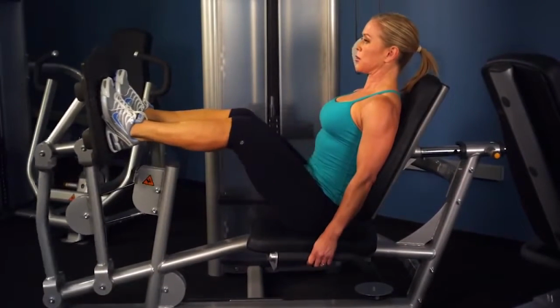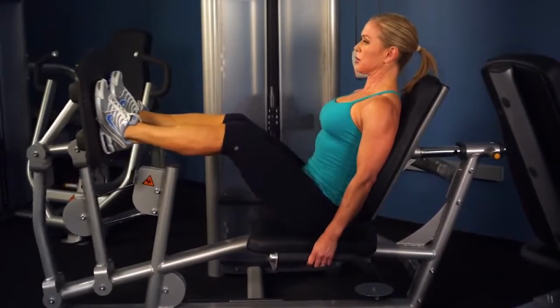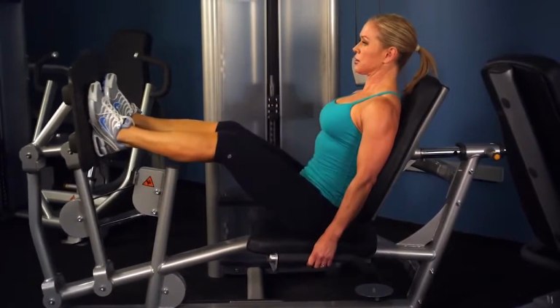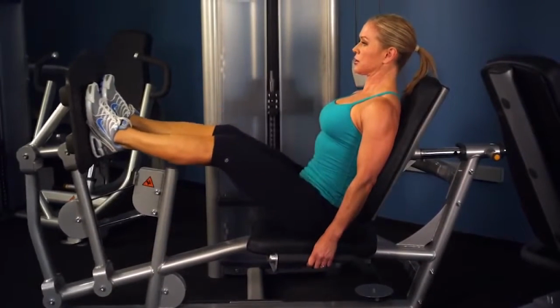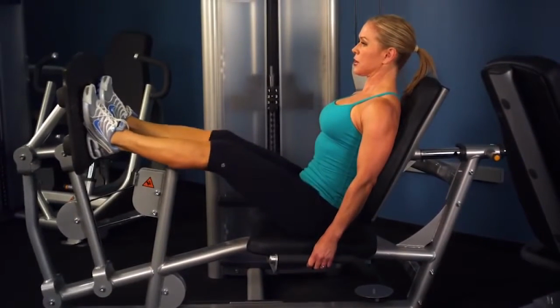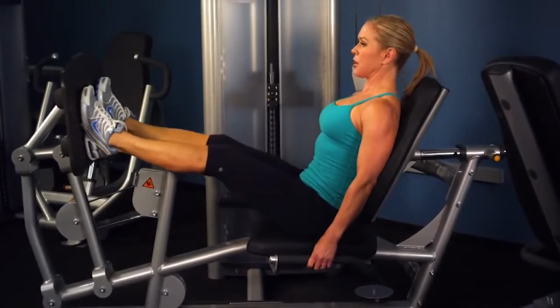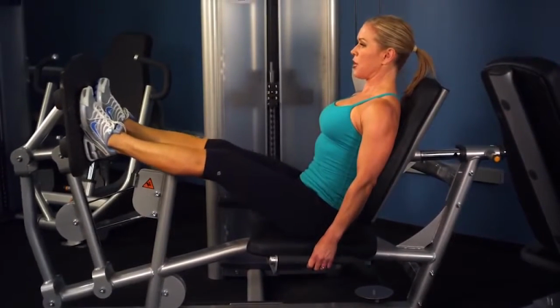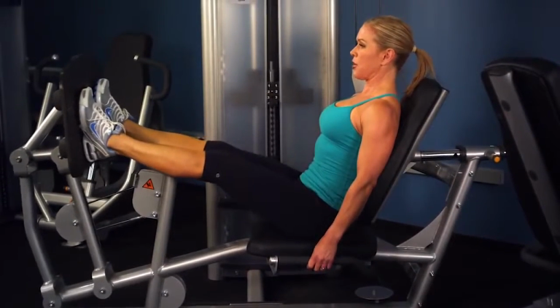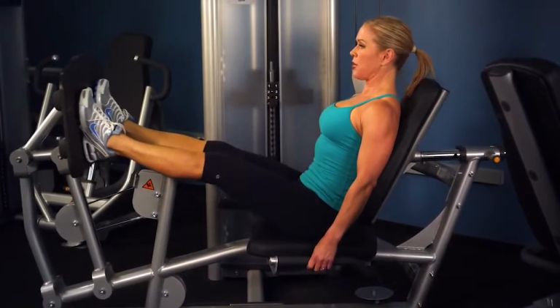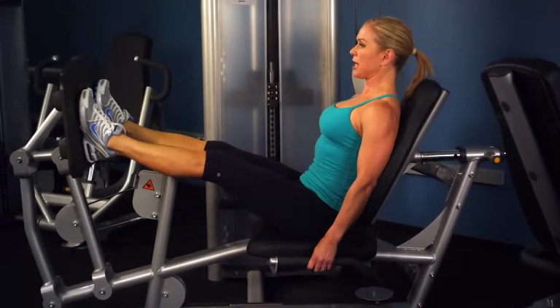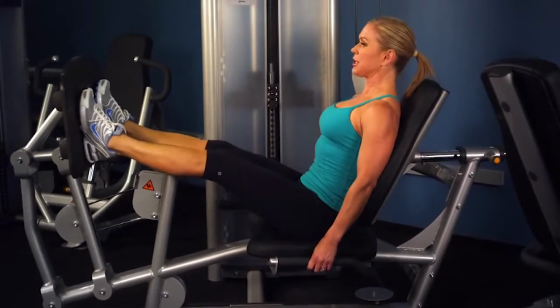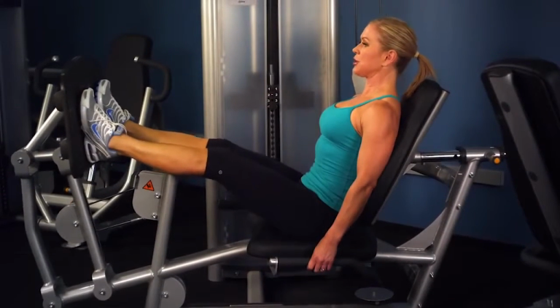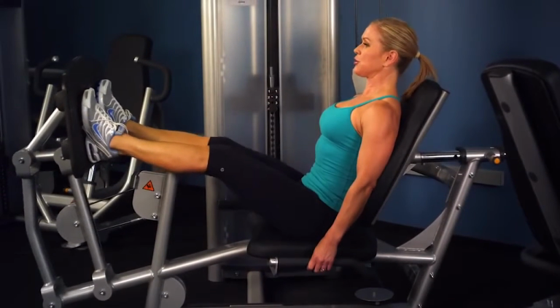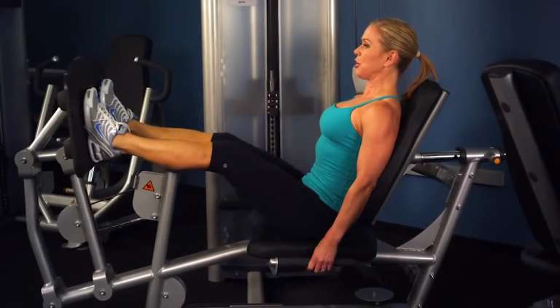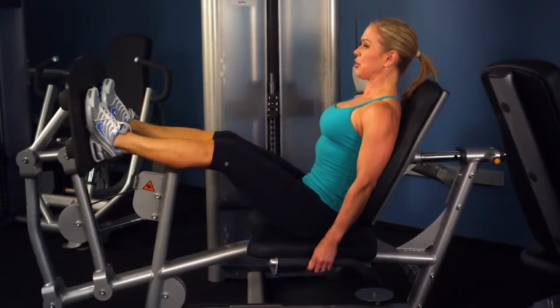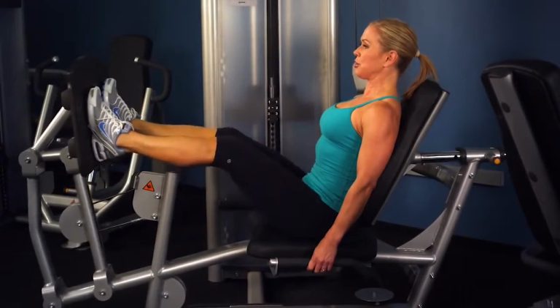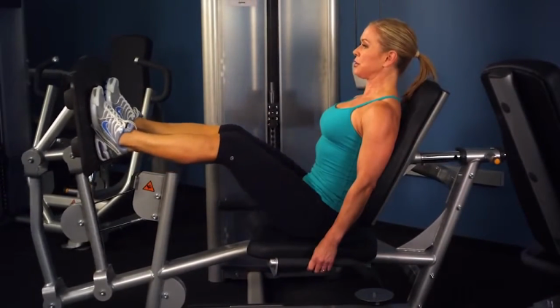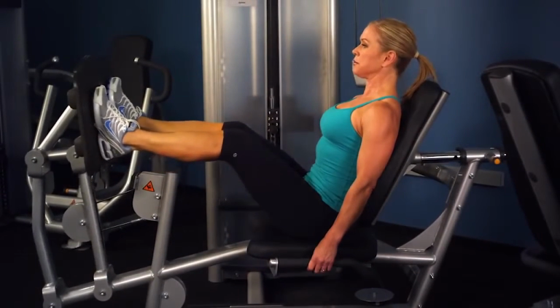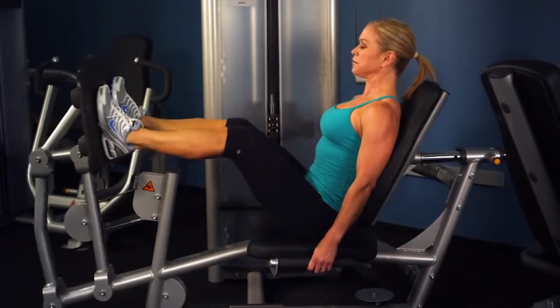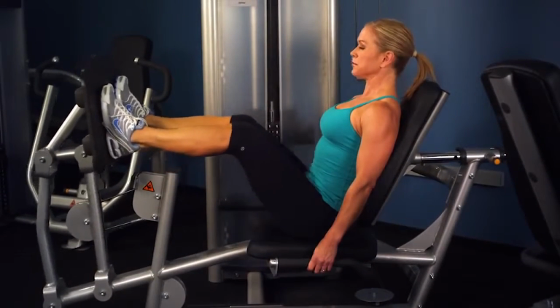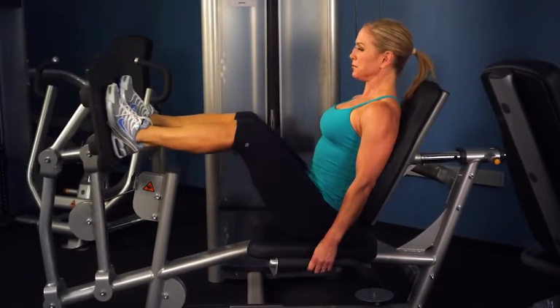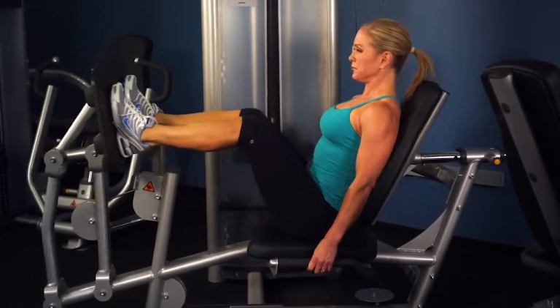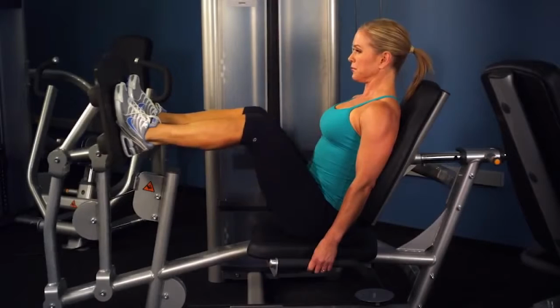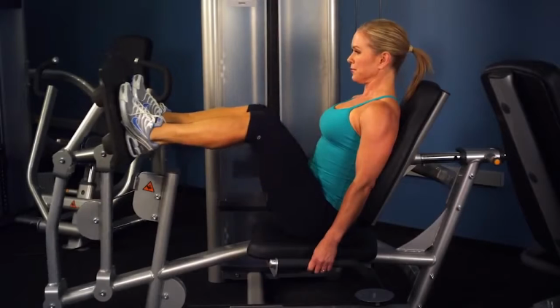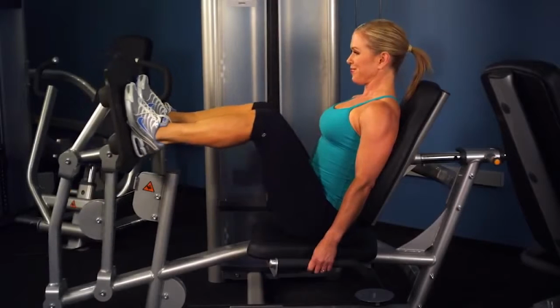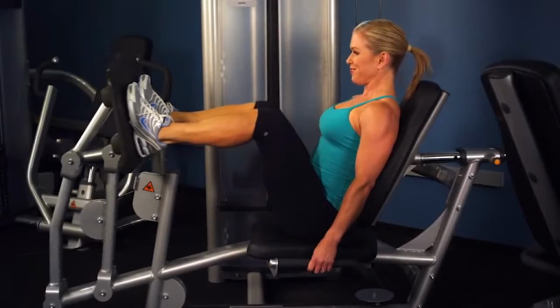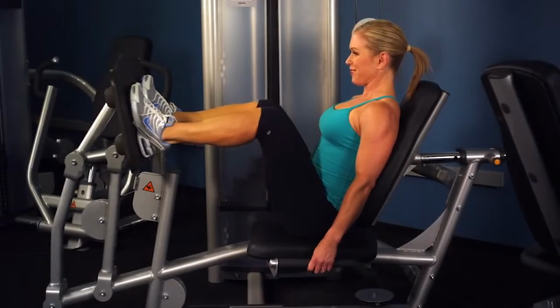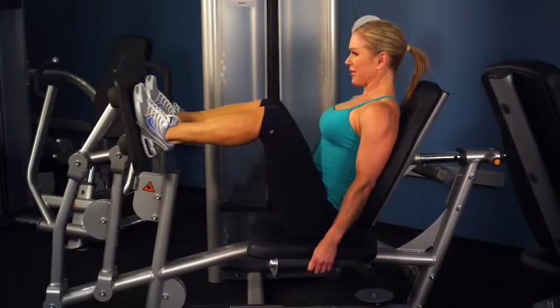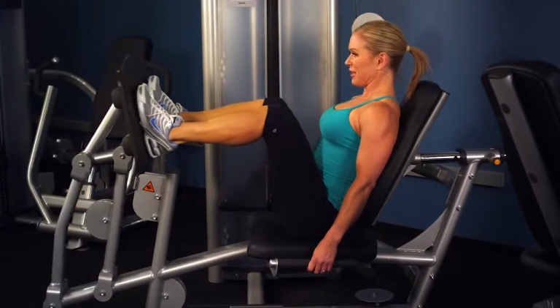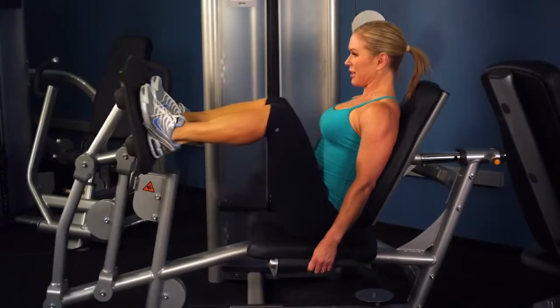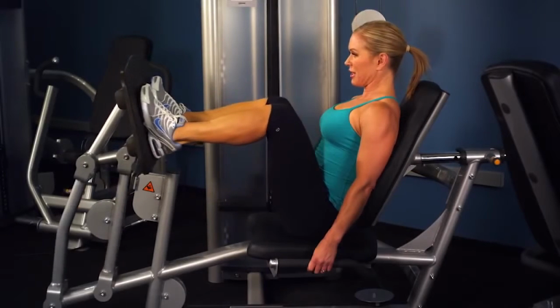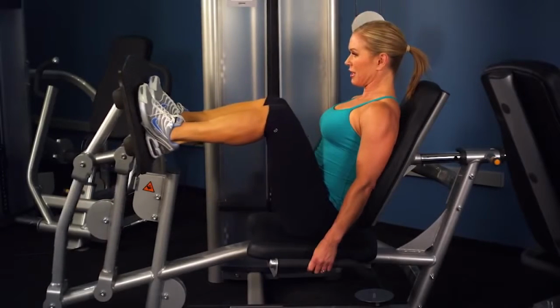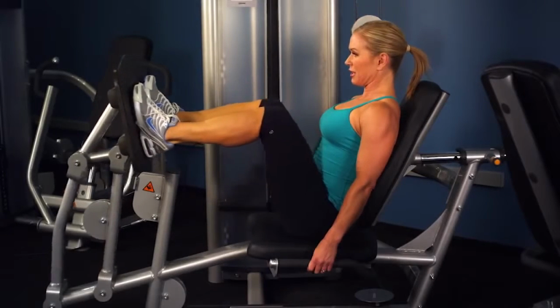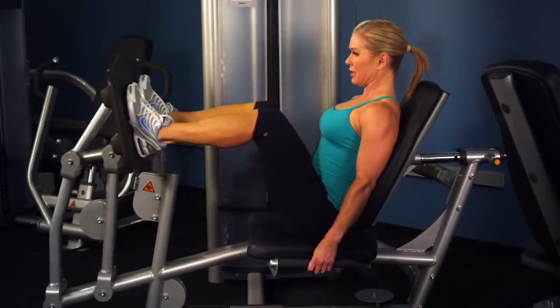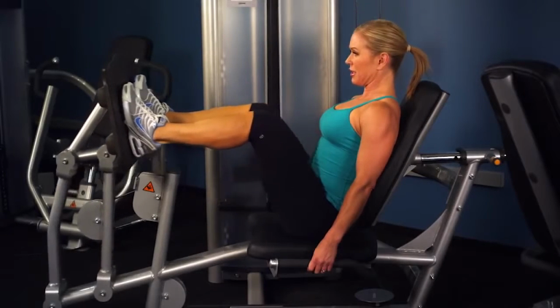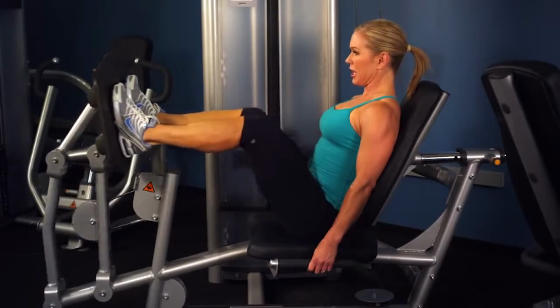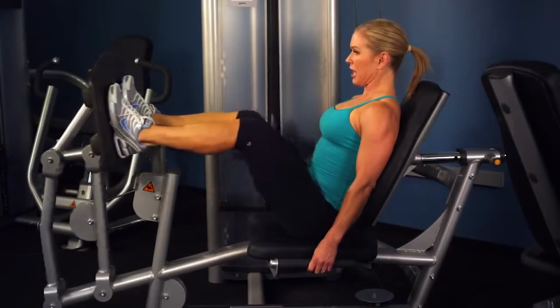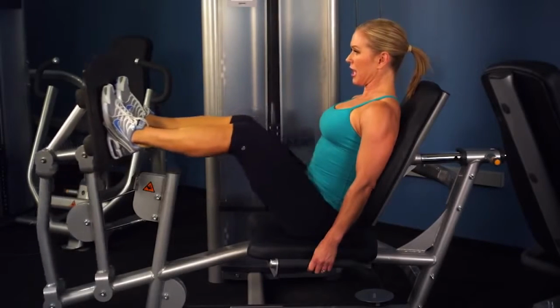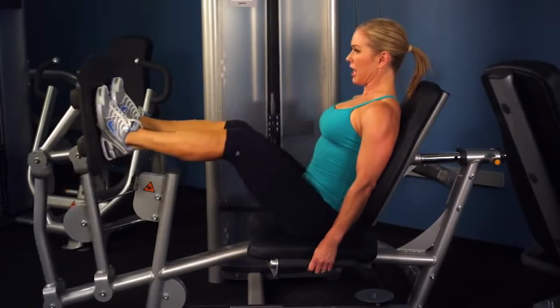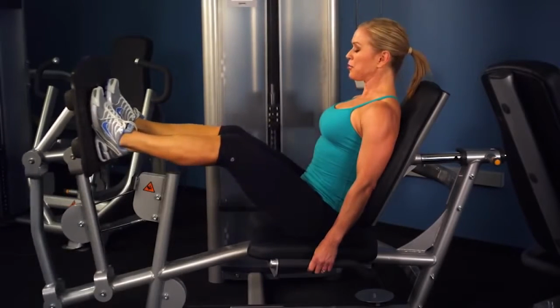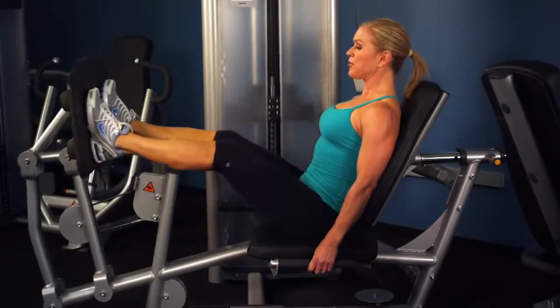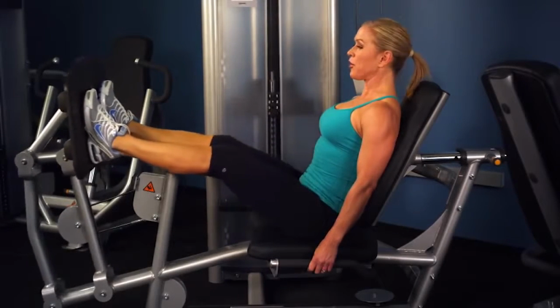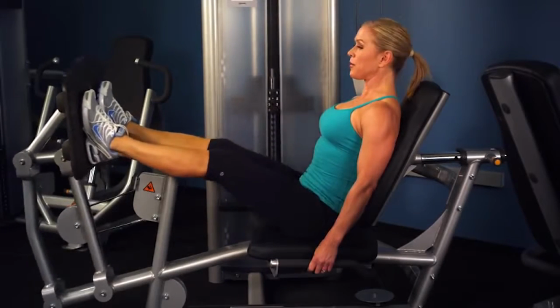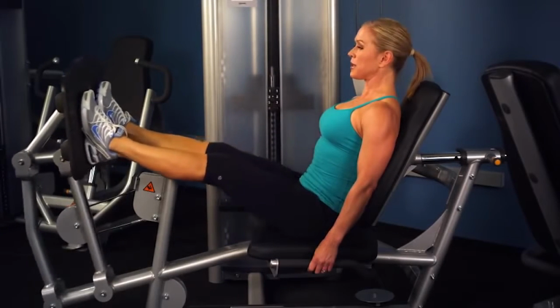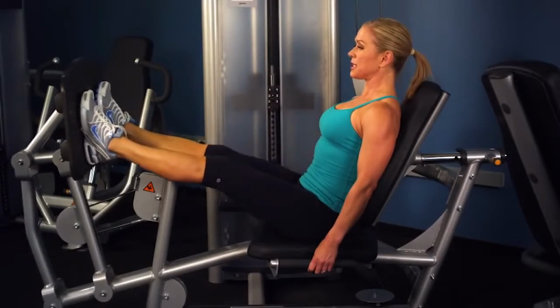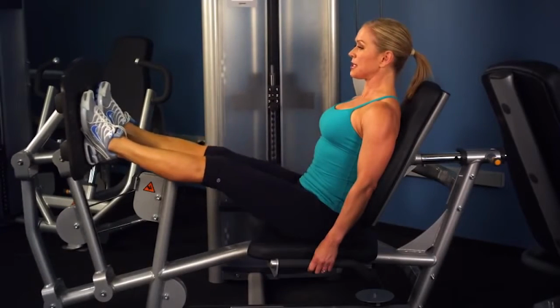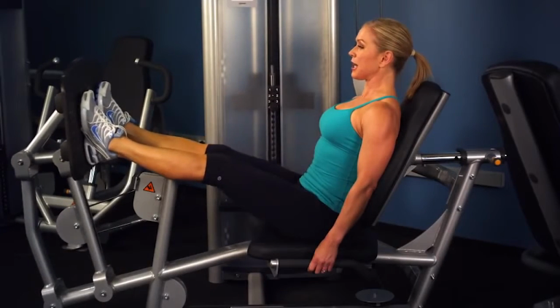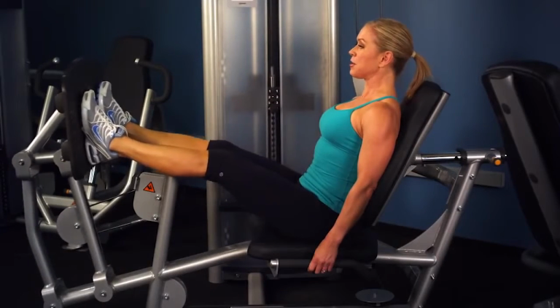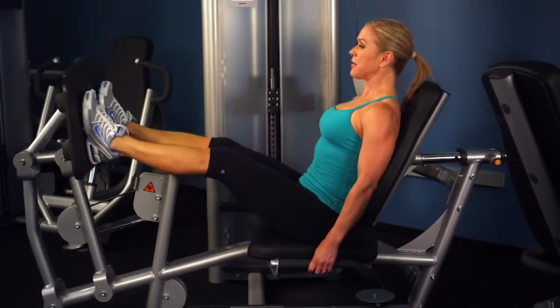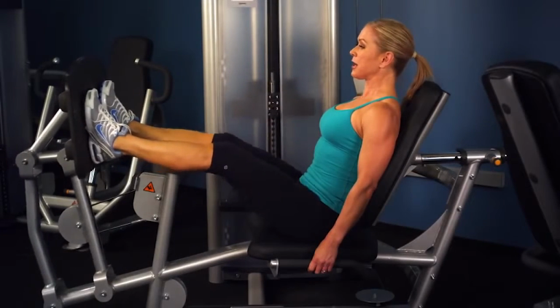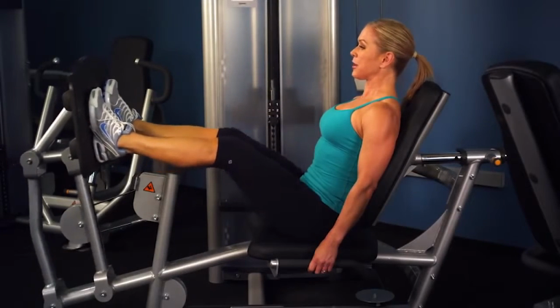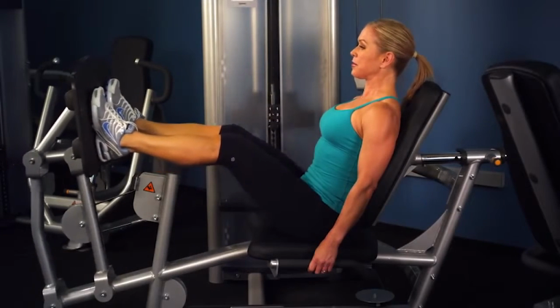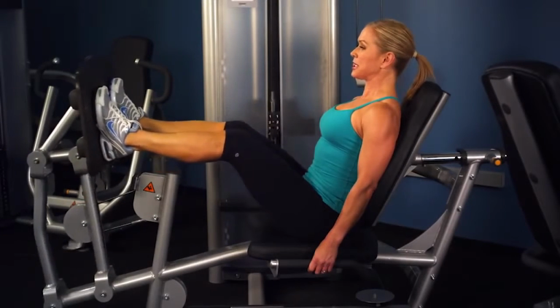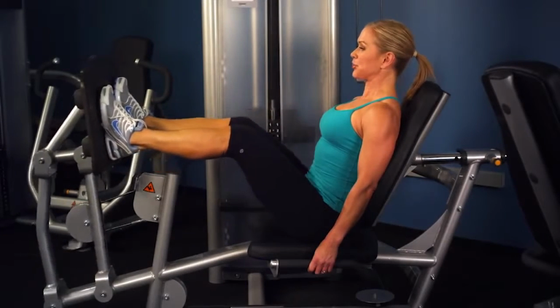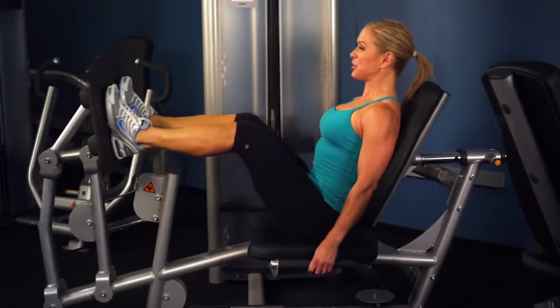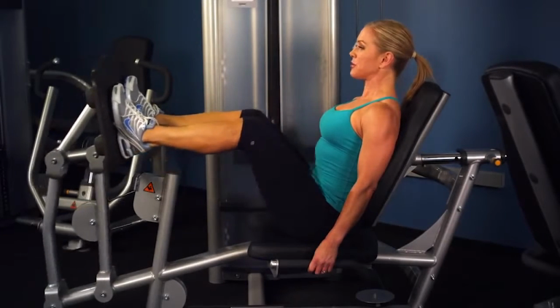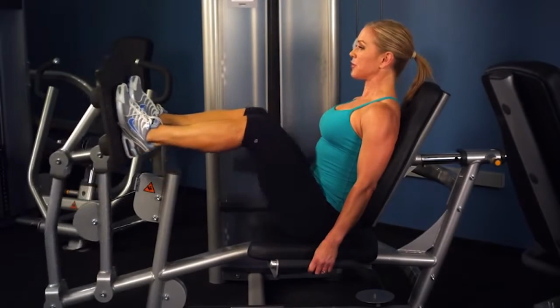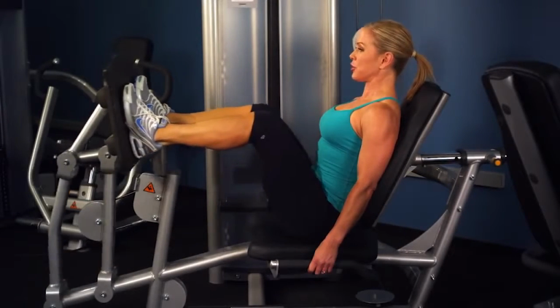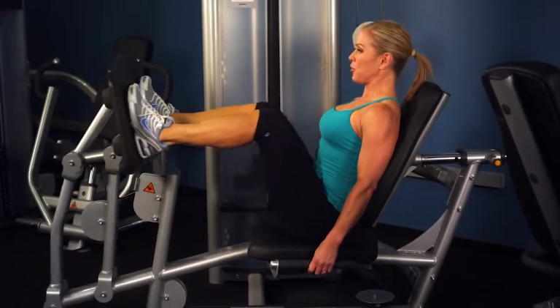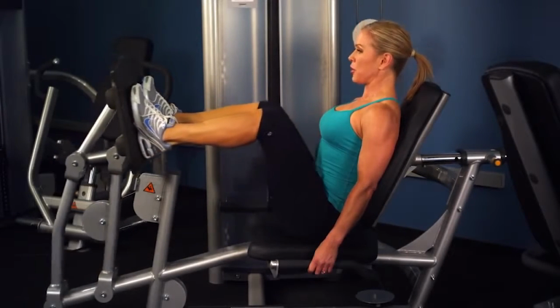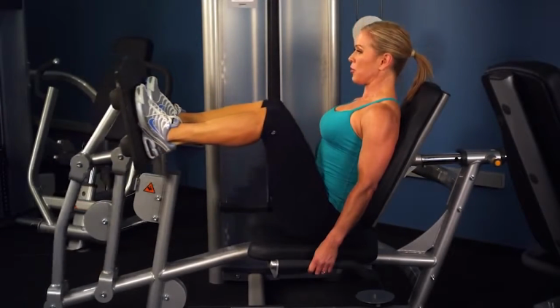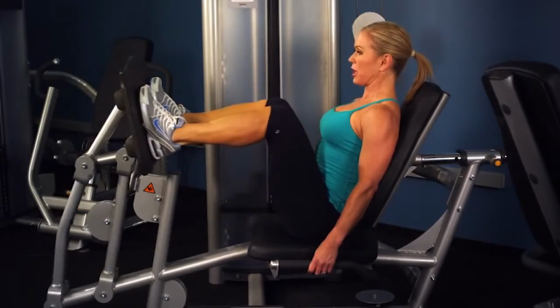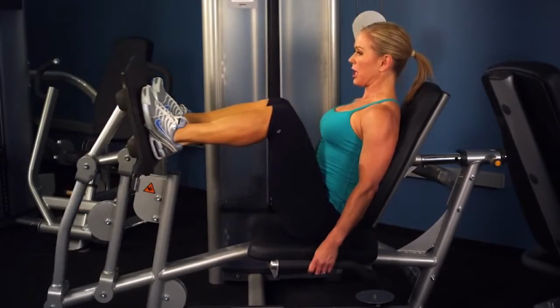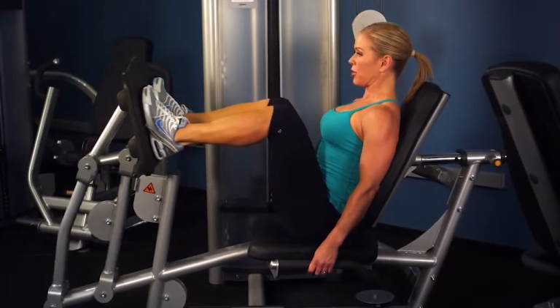Slow and controlled, and perform the desired amount of repetitions for your workout.